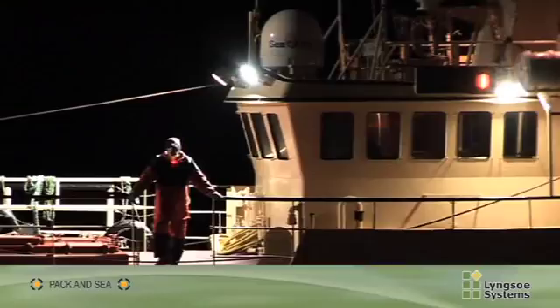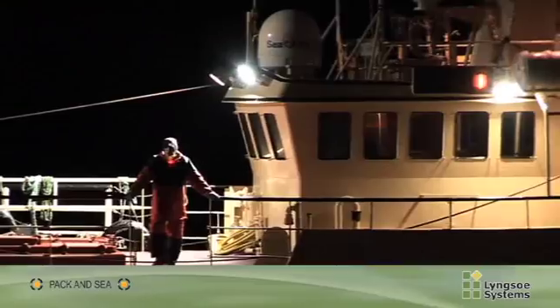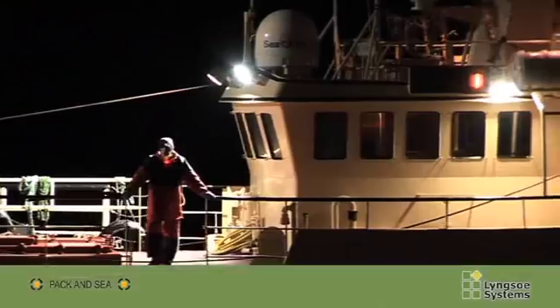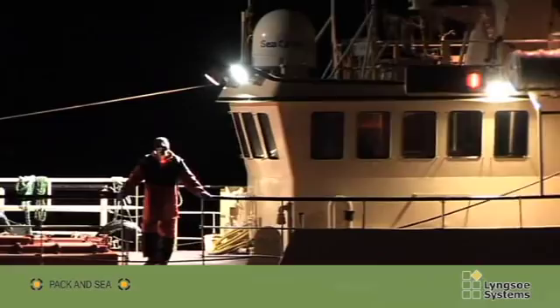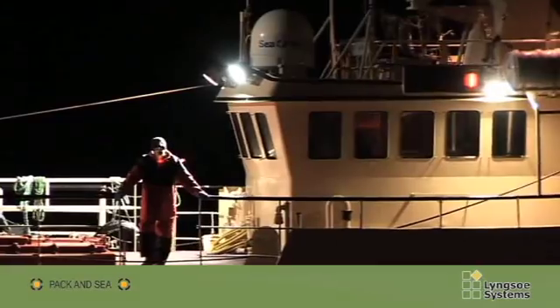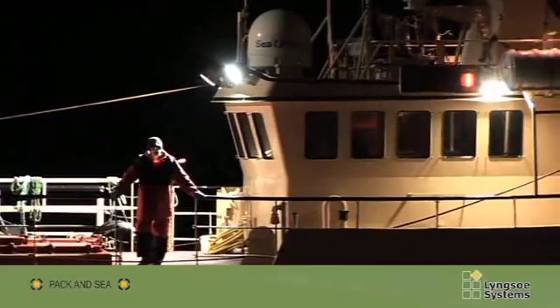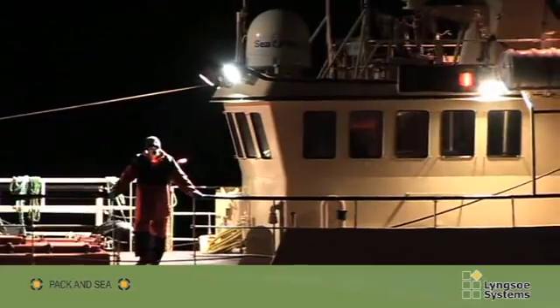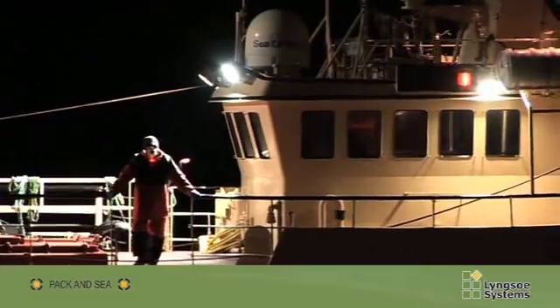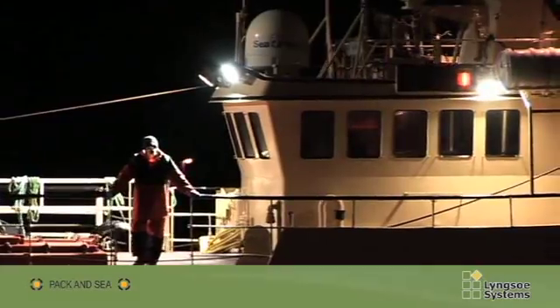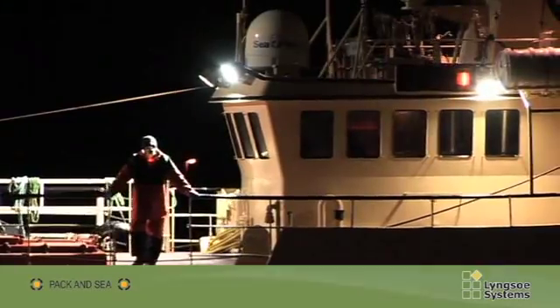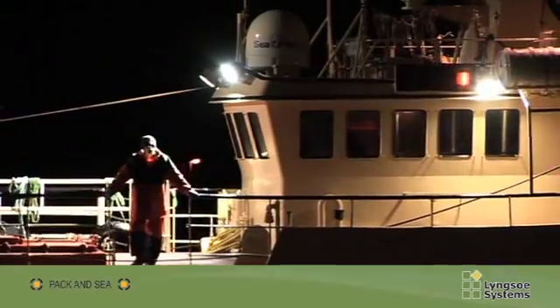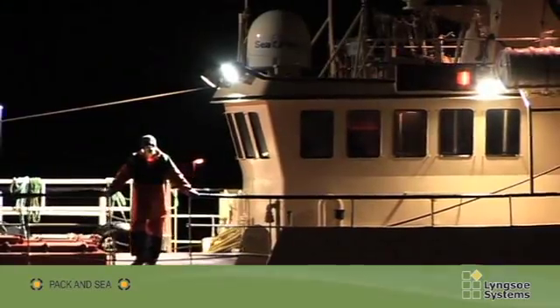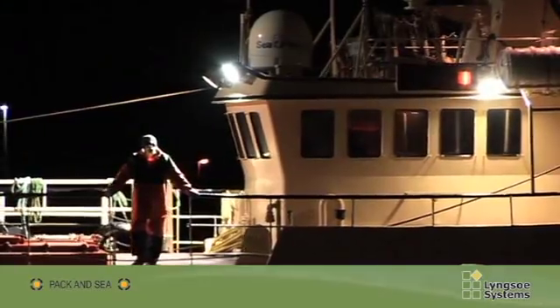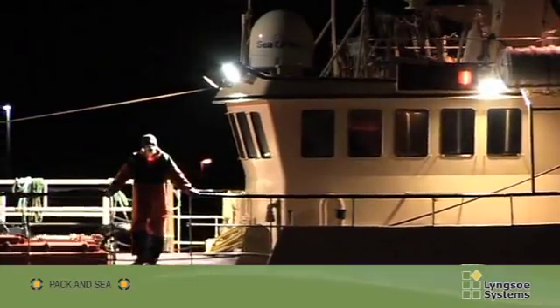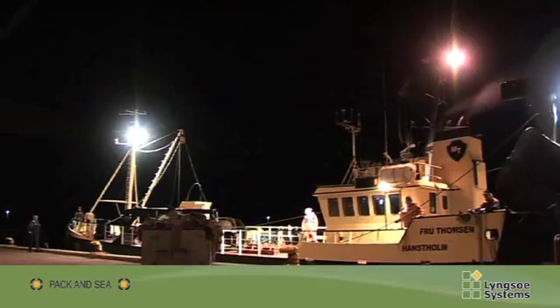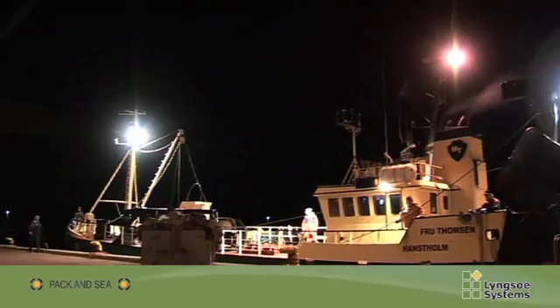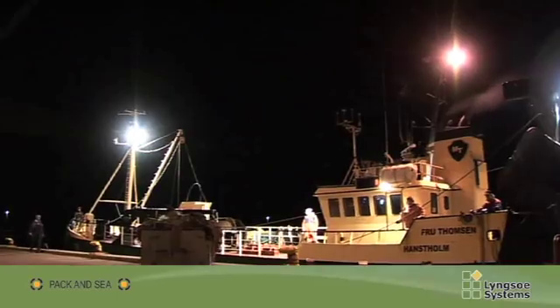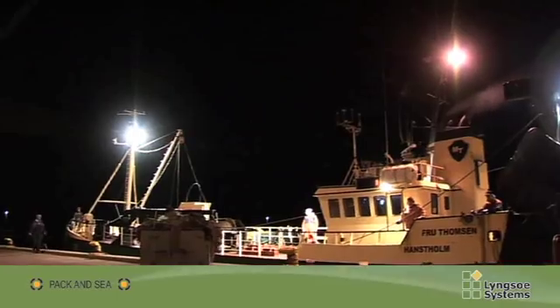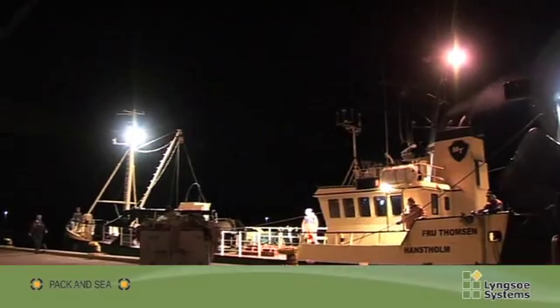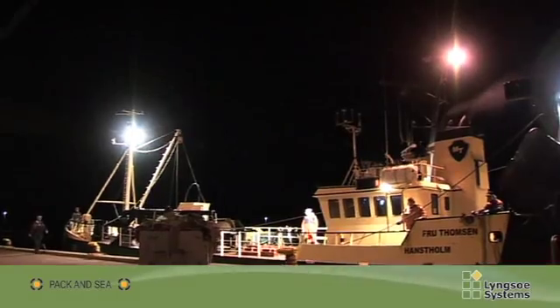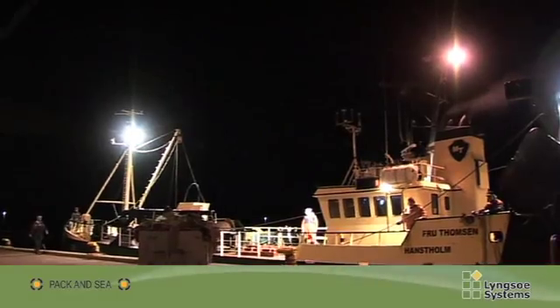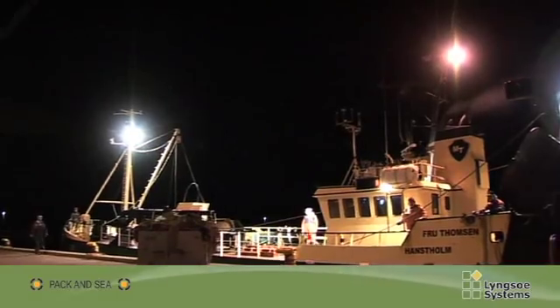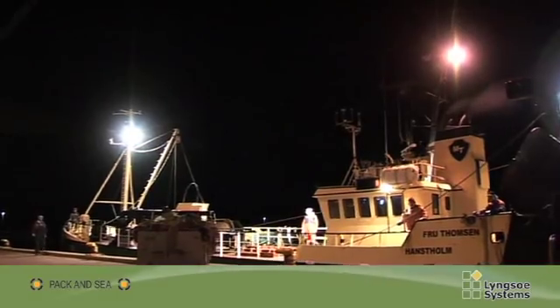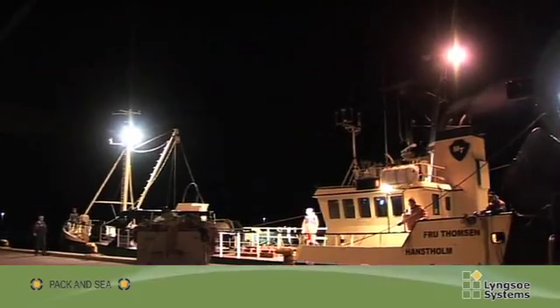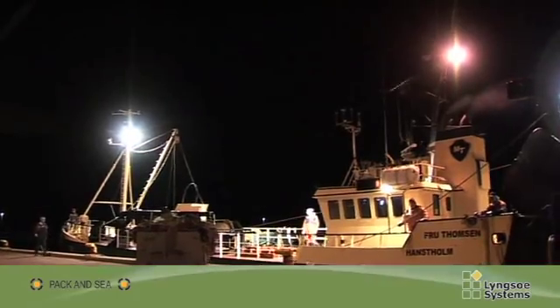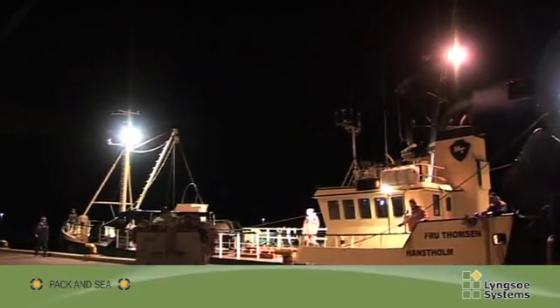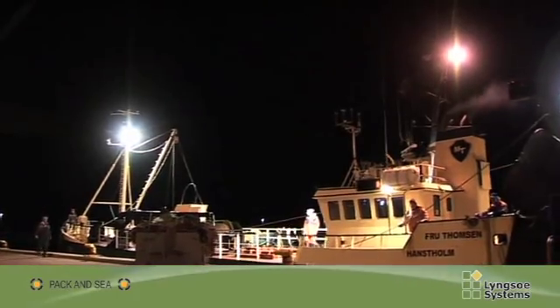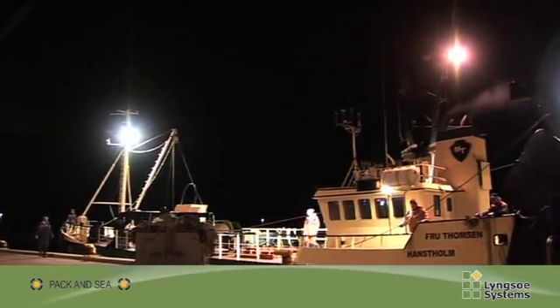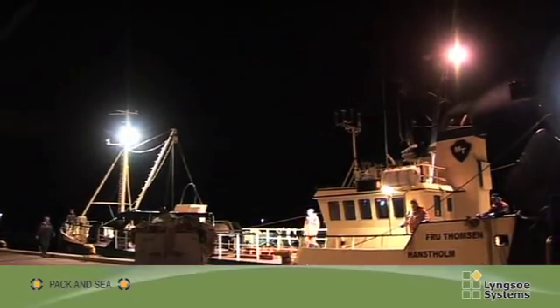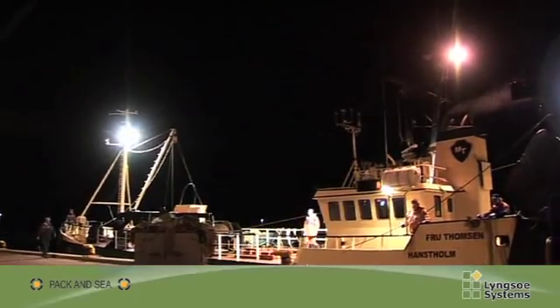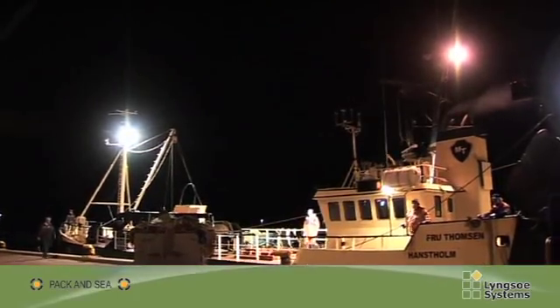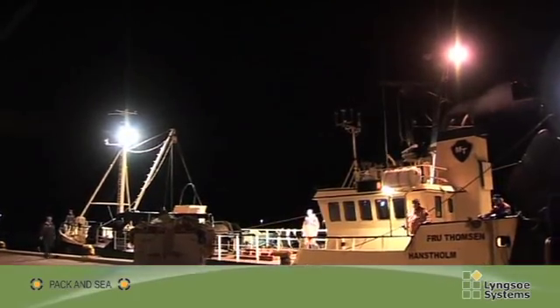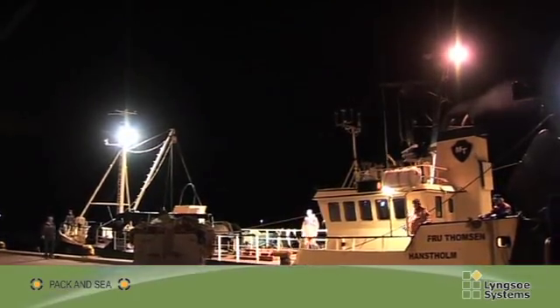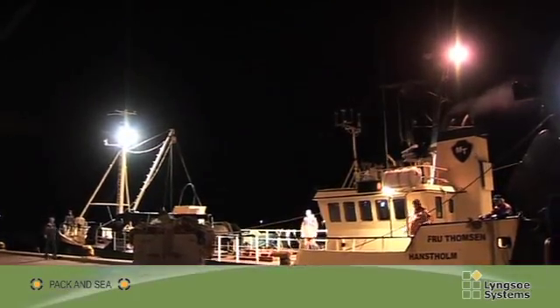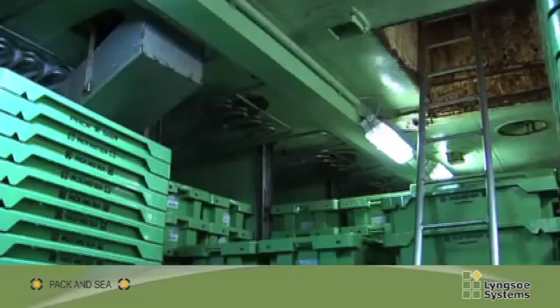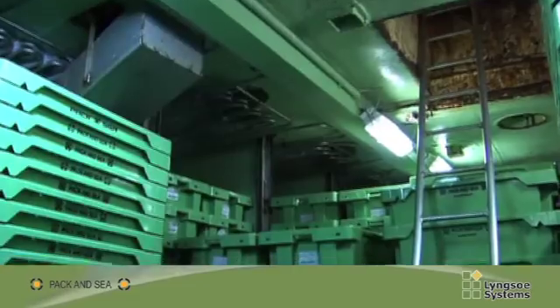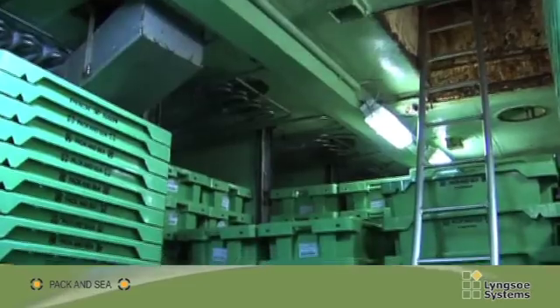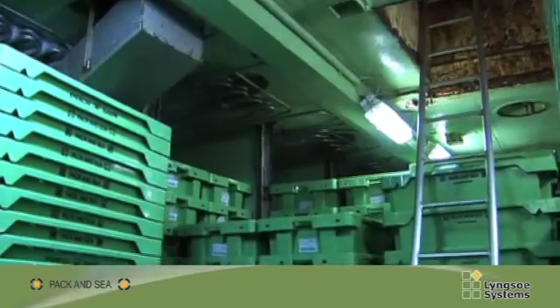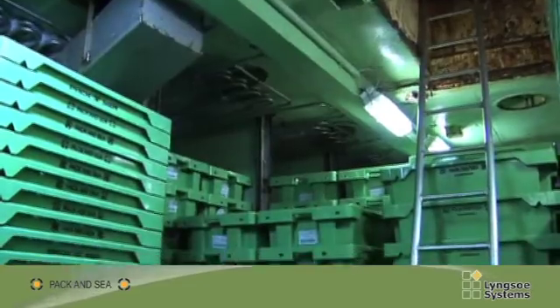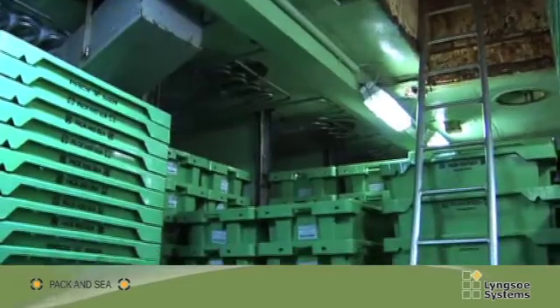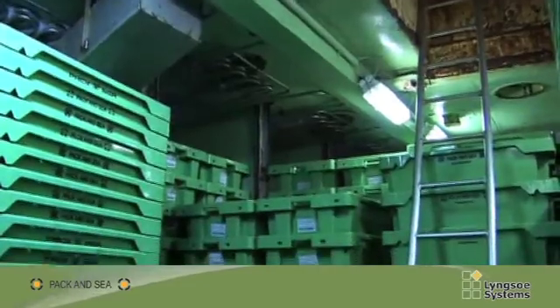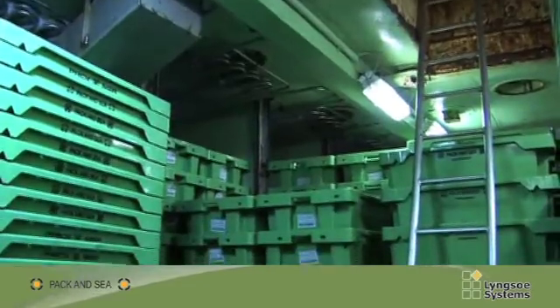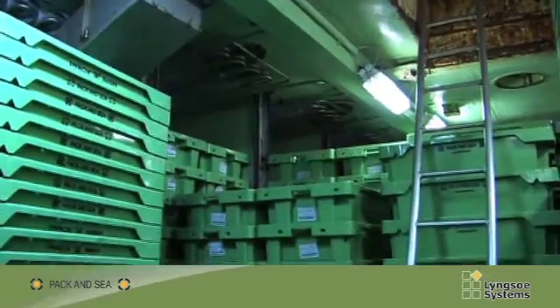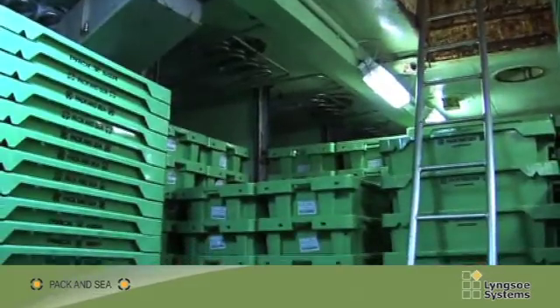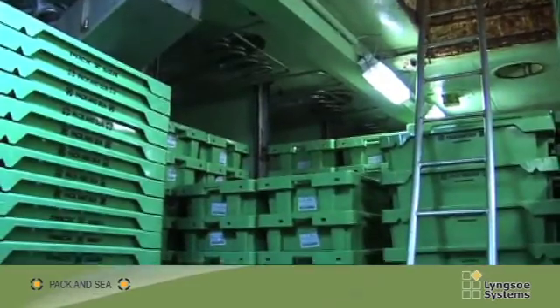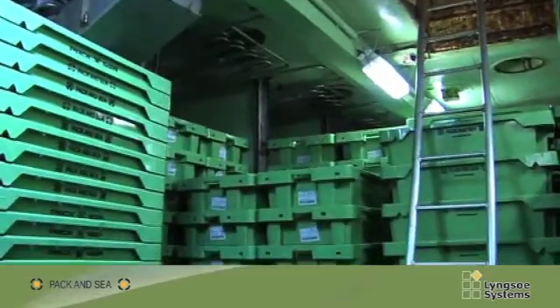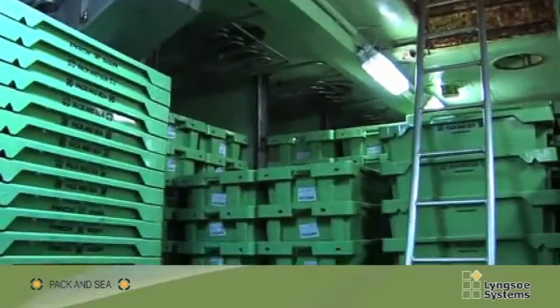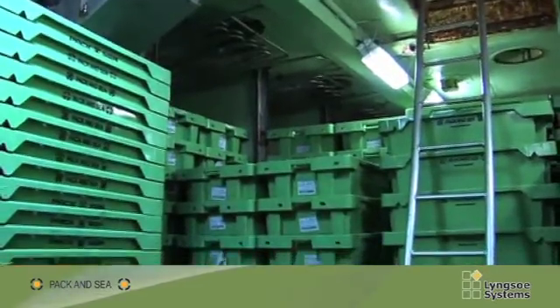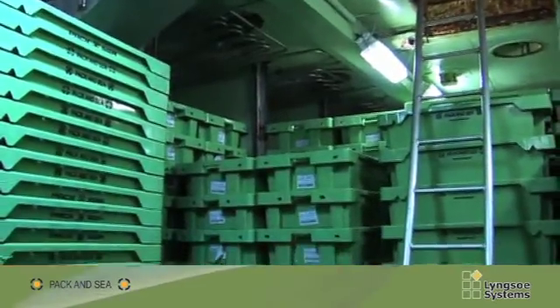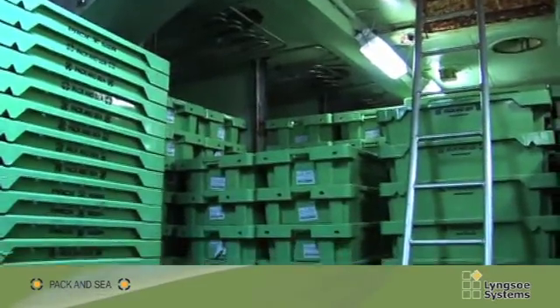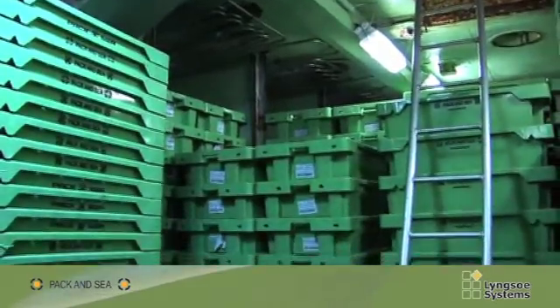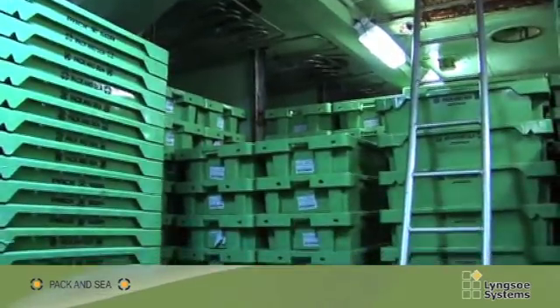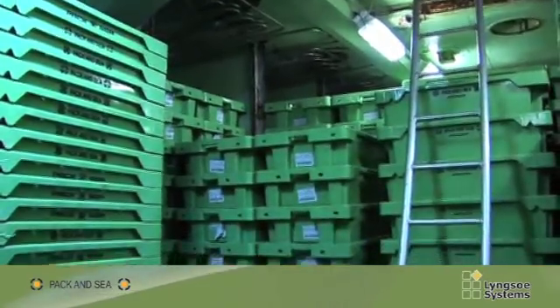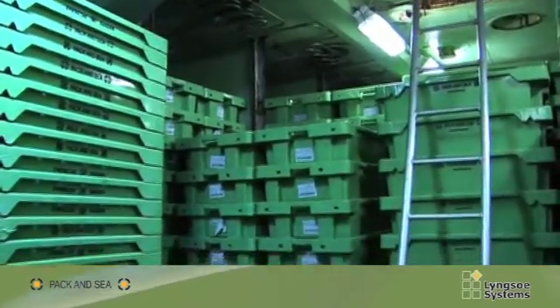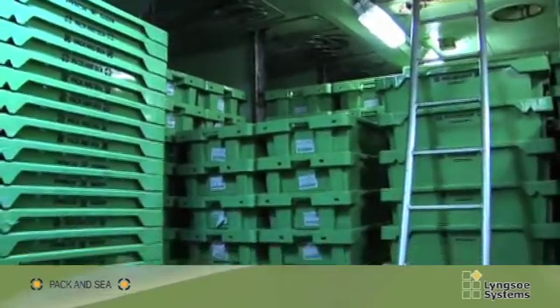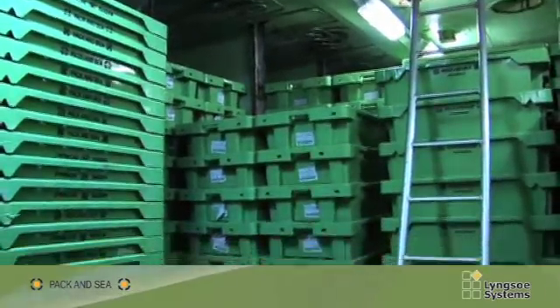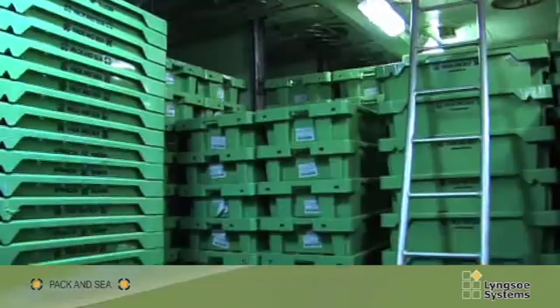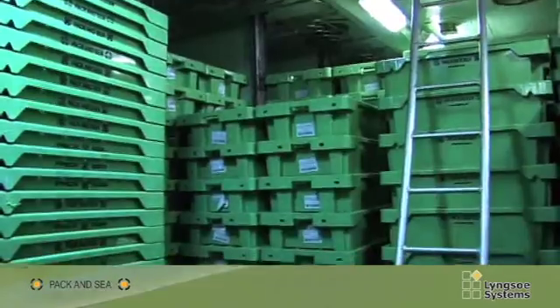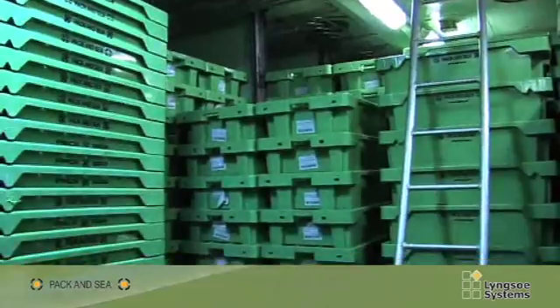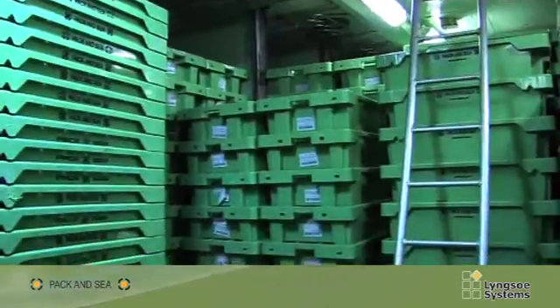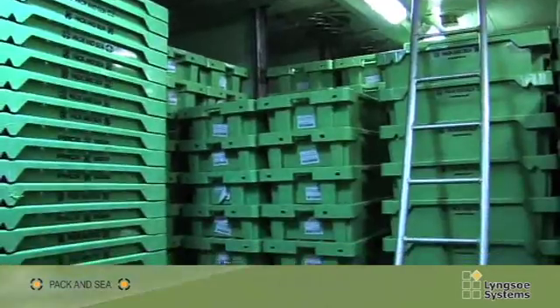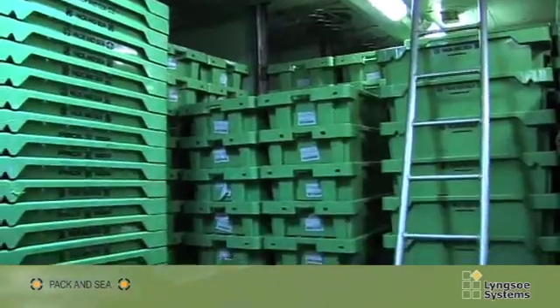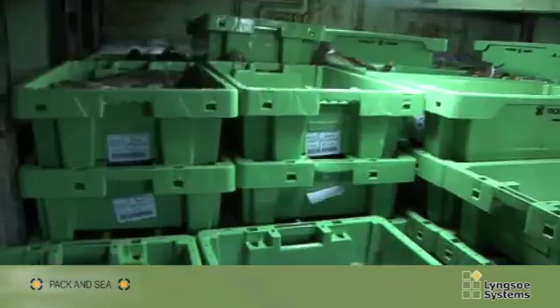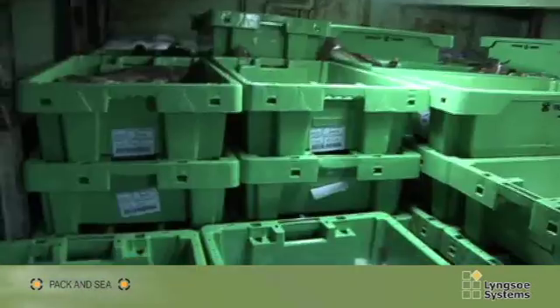When the fish packed at sea have been landed, the catch has already been registered and is ready for sale at the fish auctions.